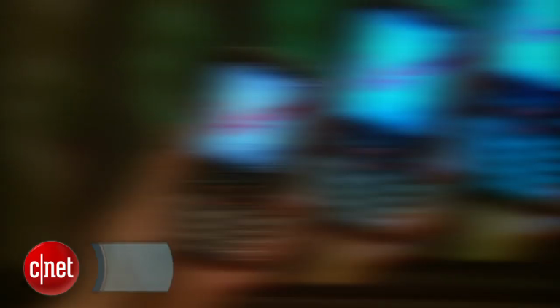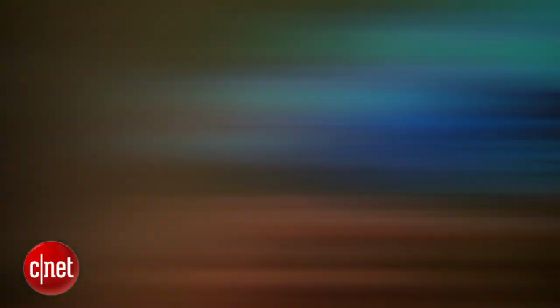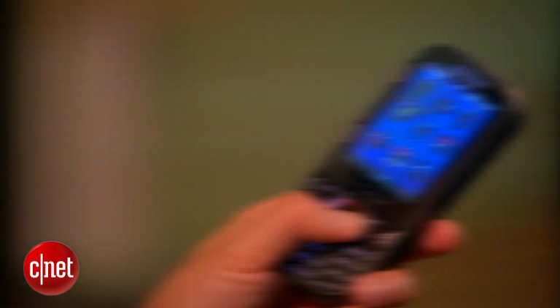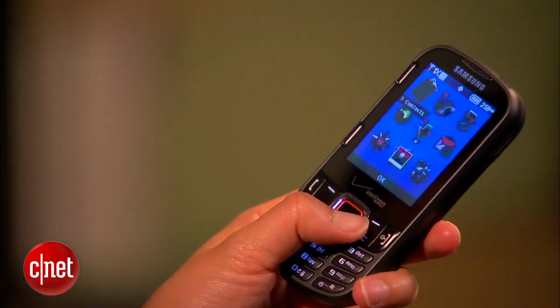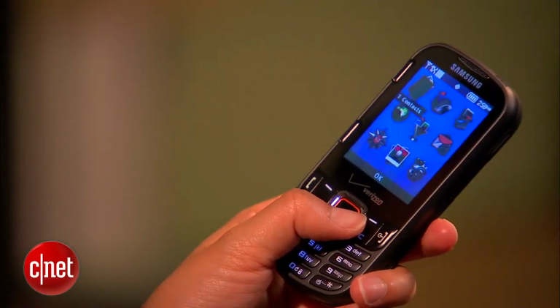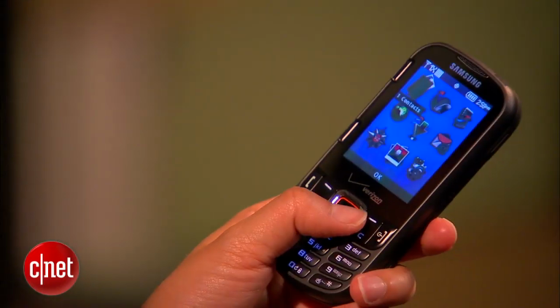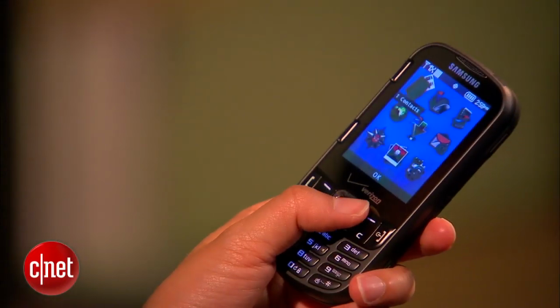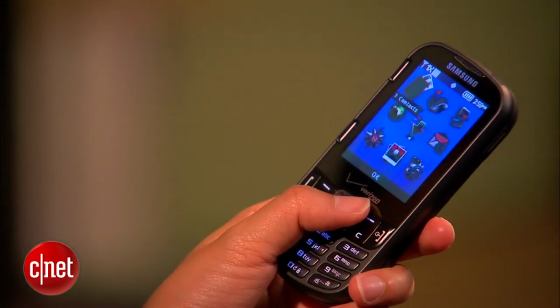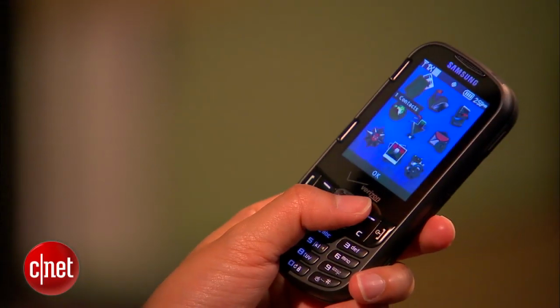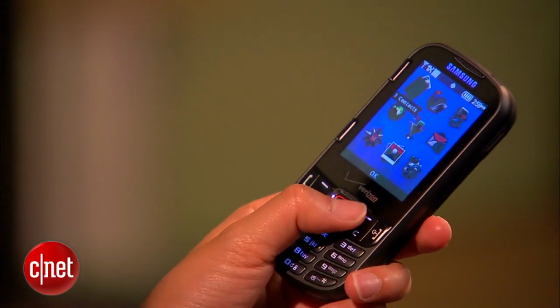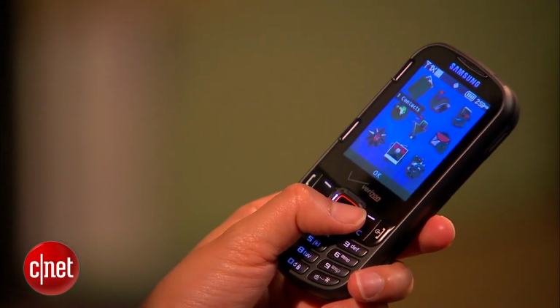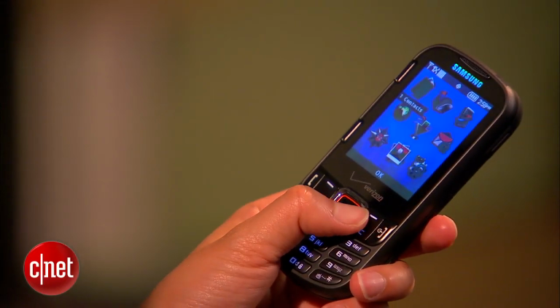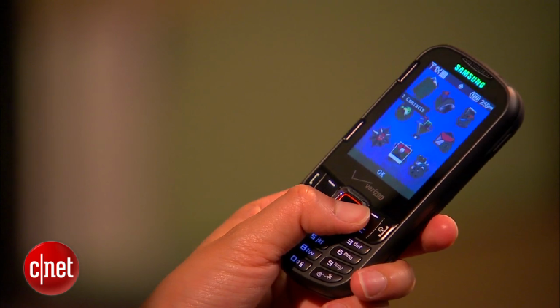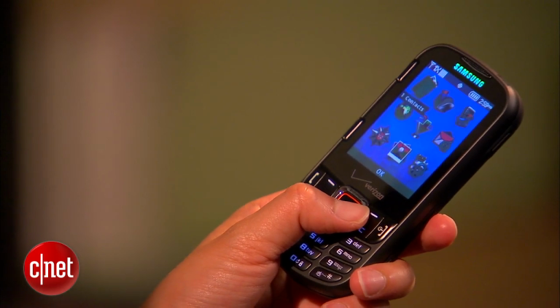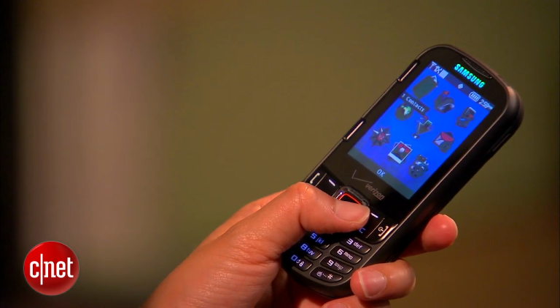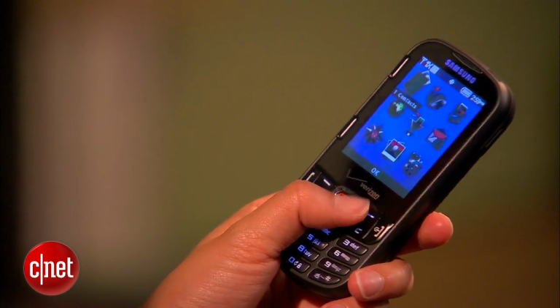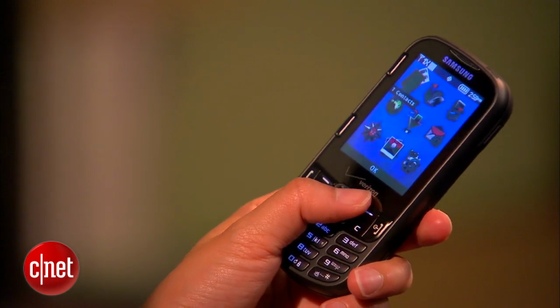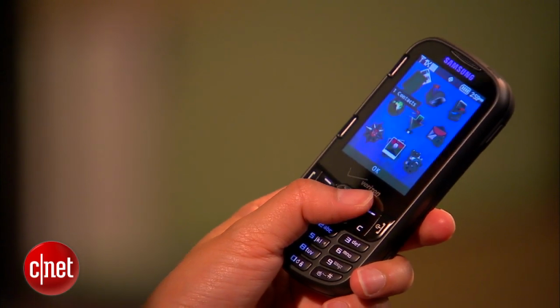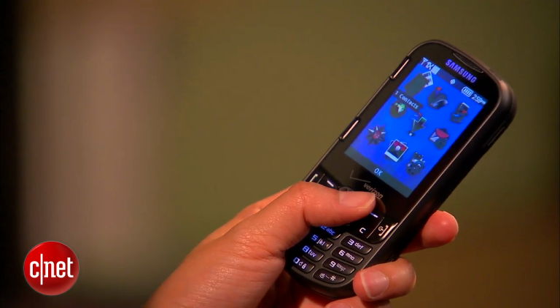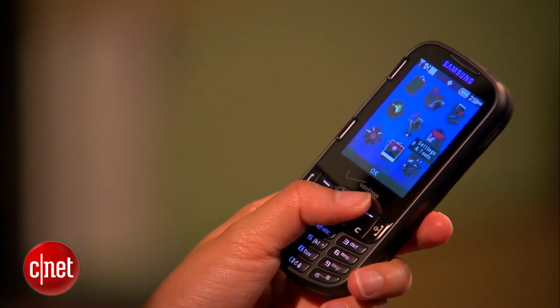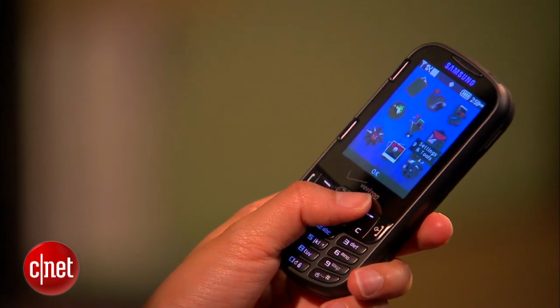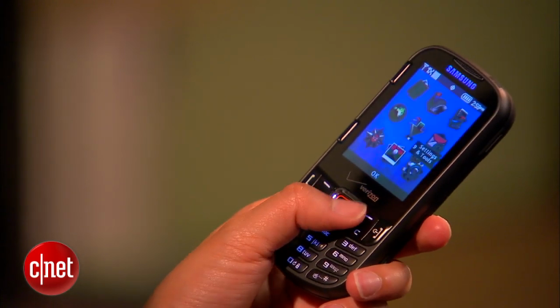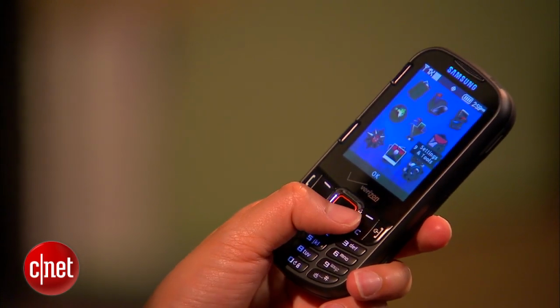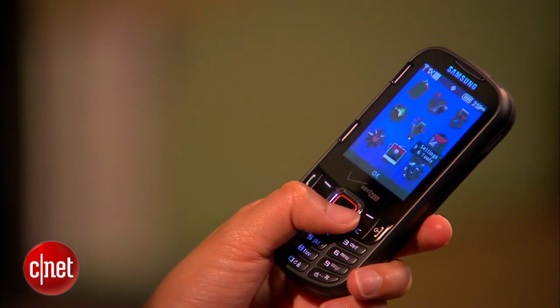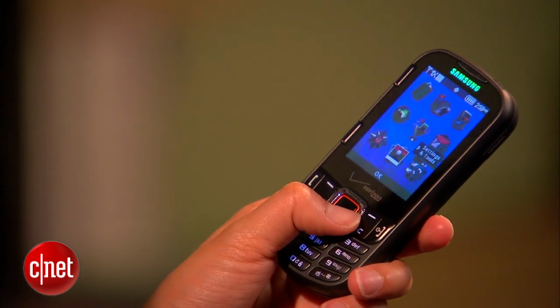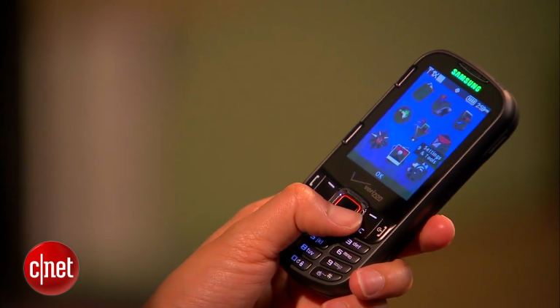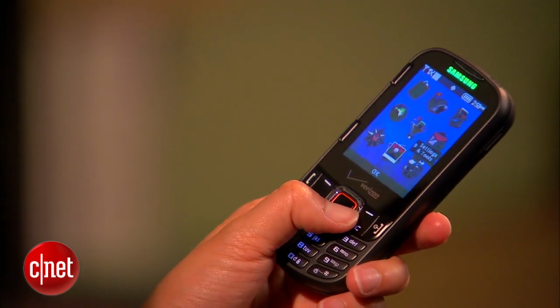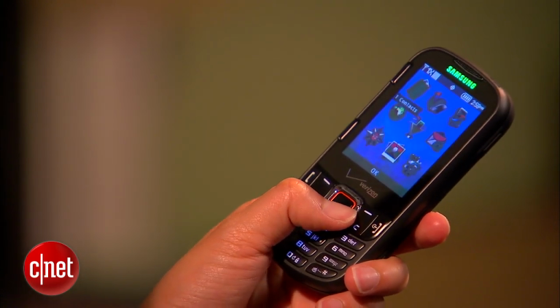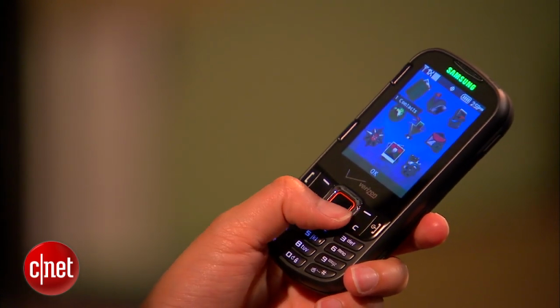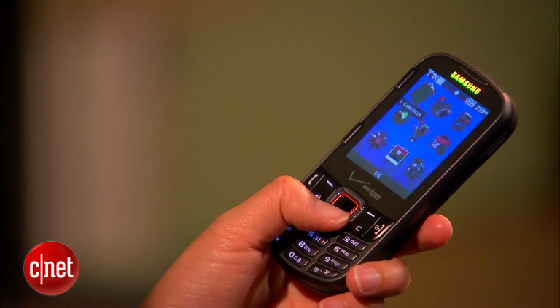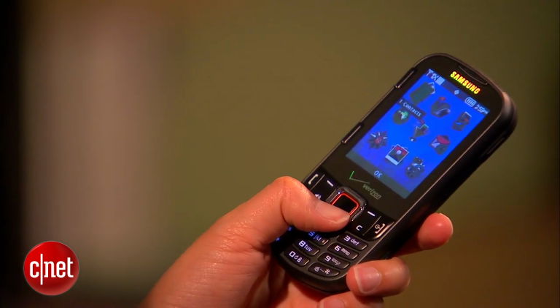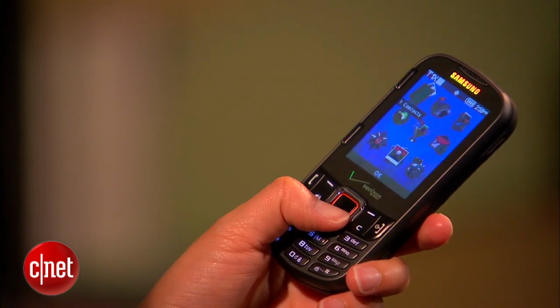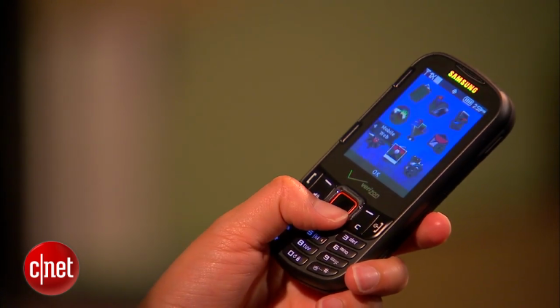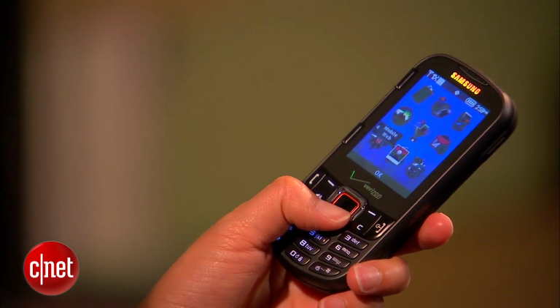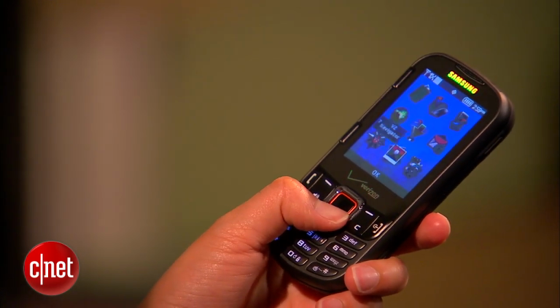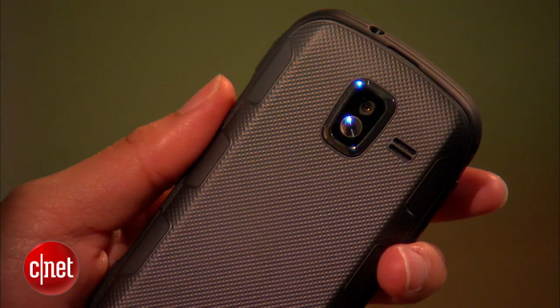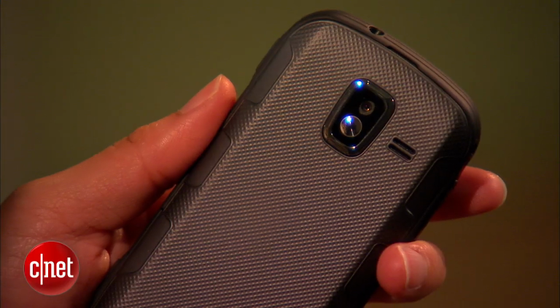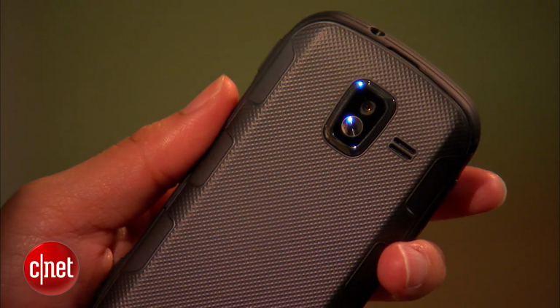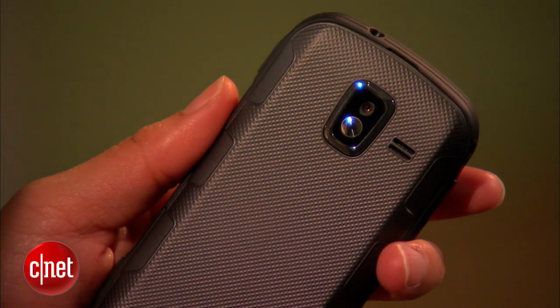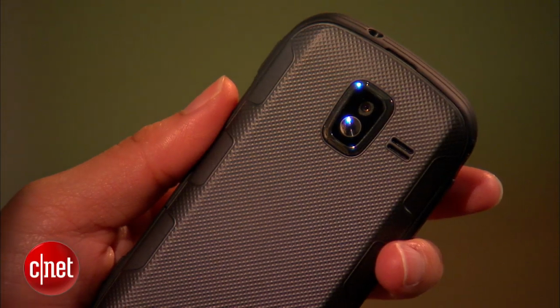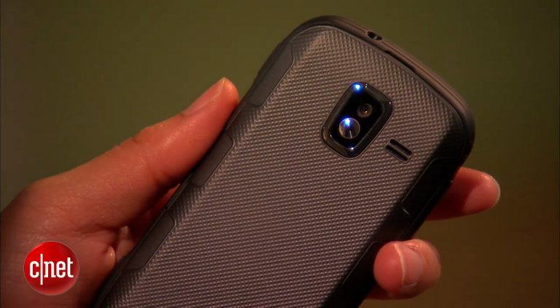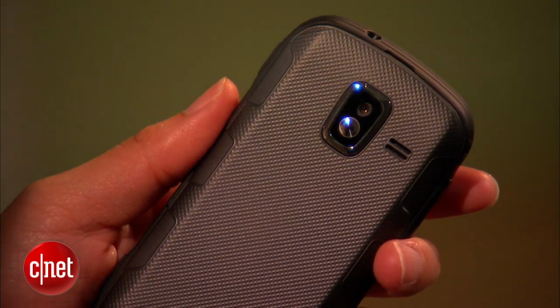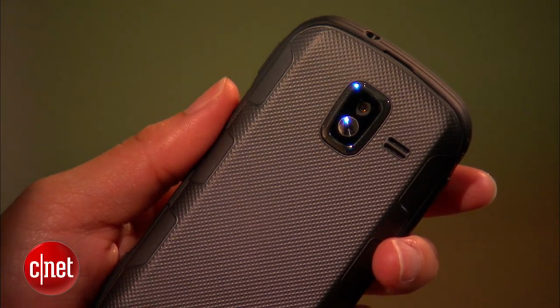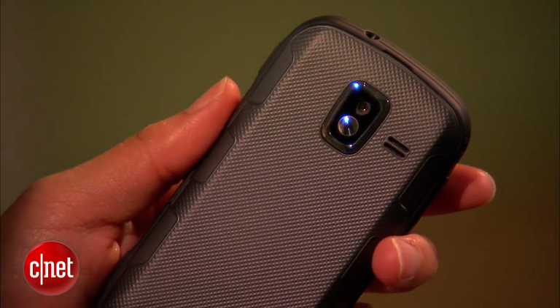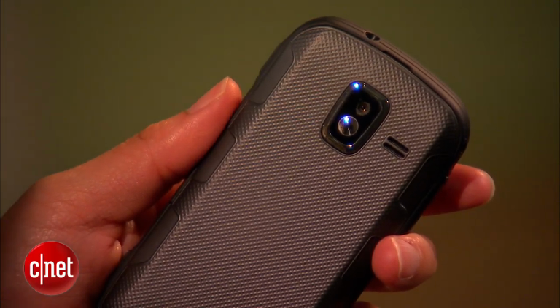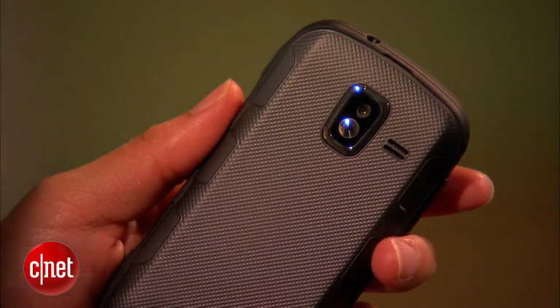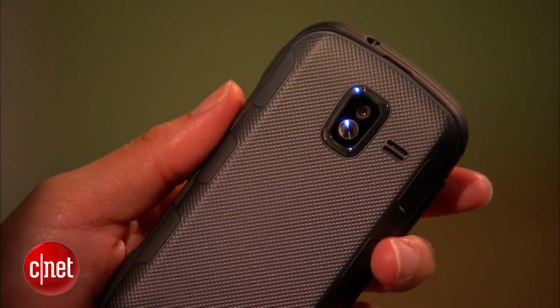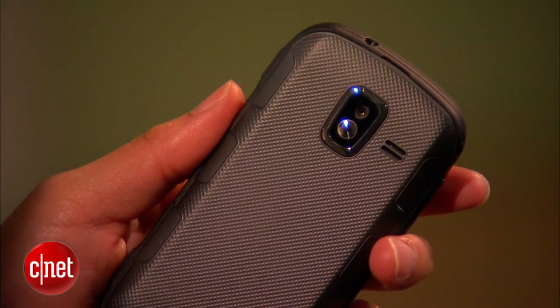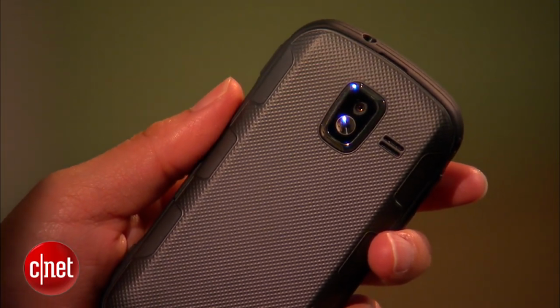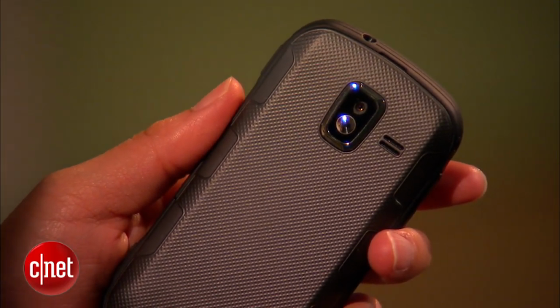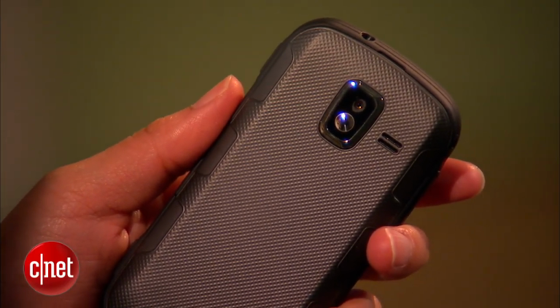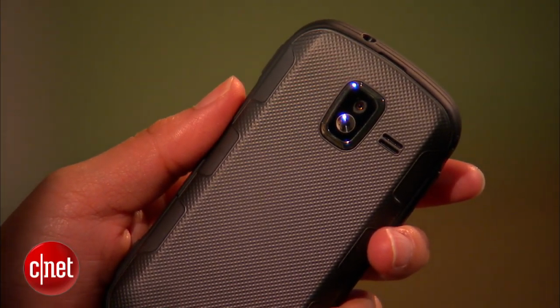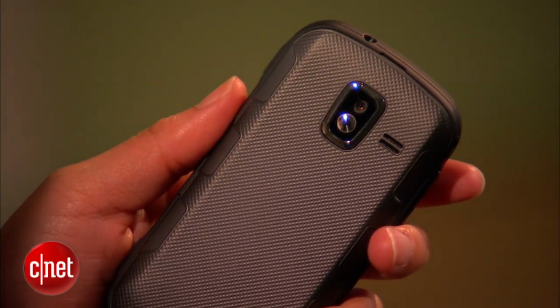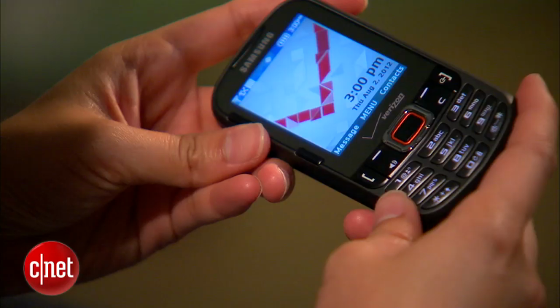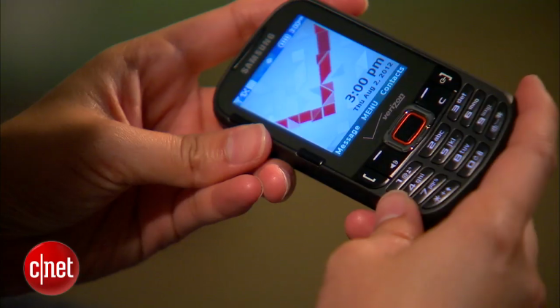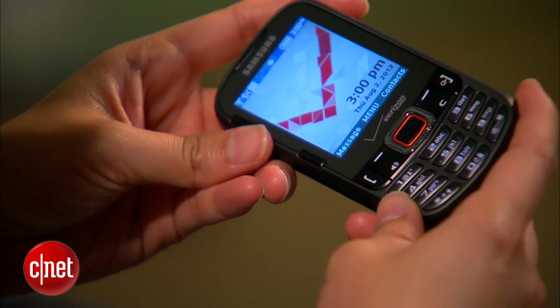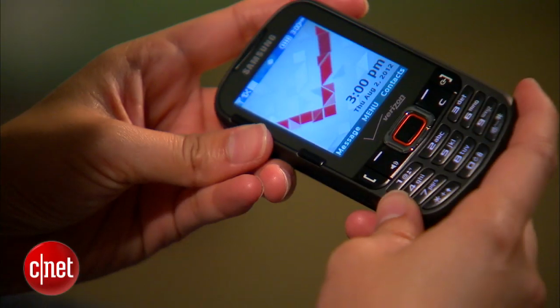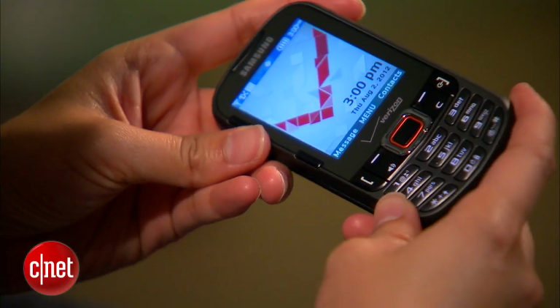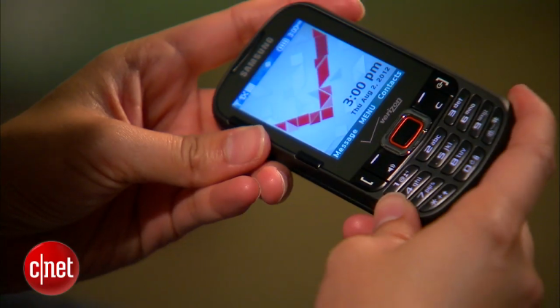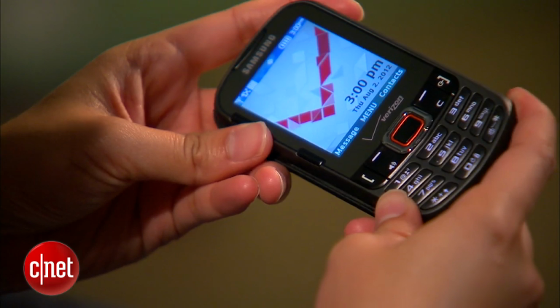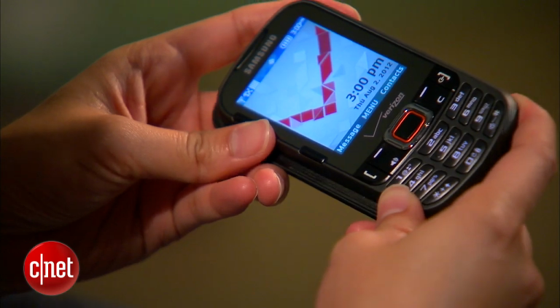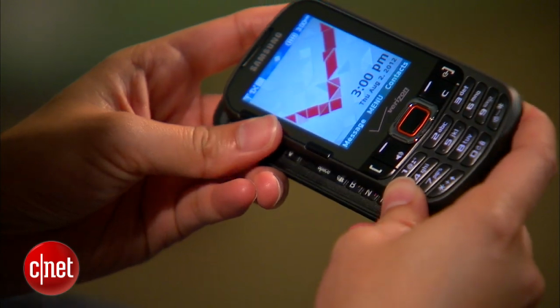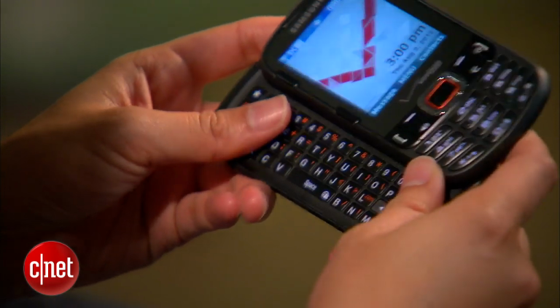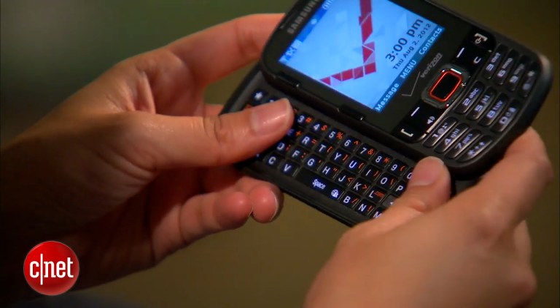It has a 2.4 inch QVGA display, a 2 megapixel rear-facing camera, and a physical slide-out keyboard.